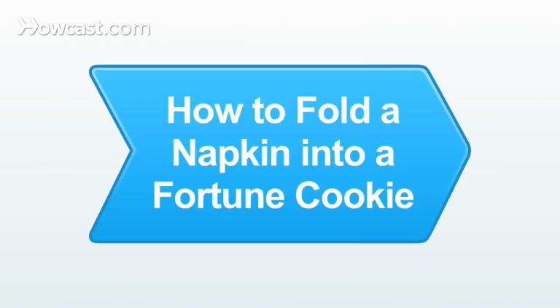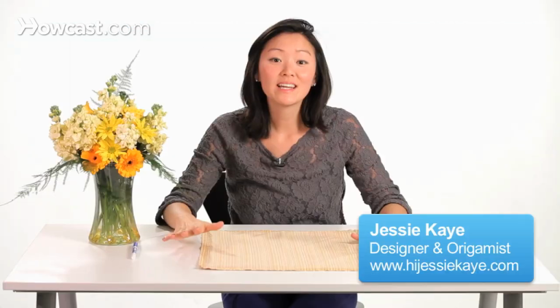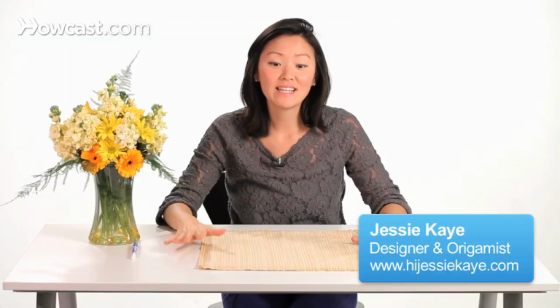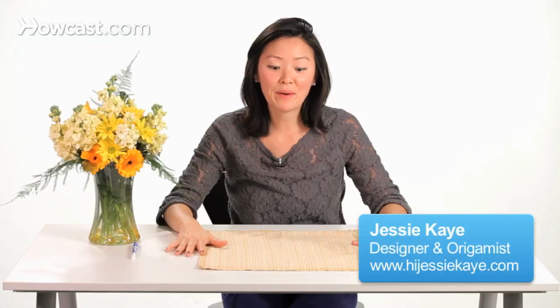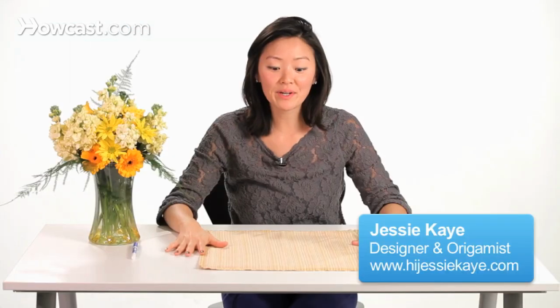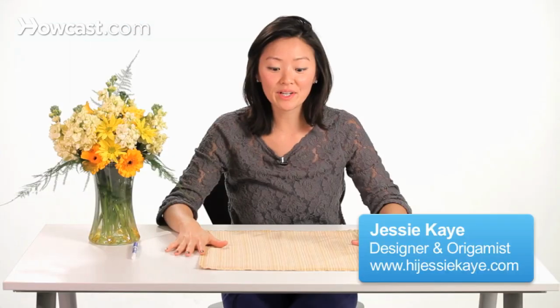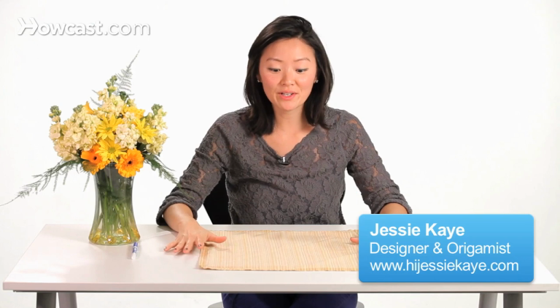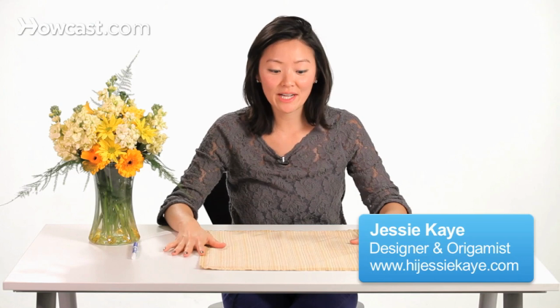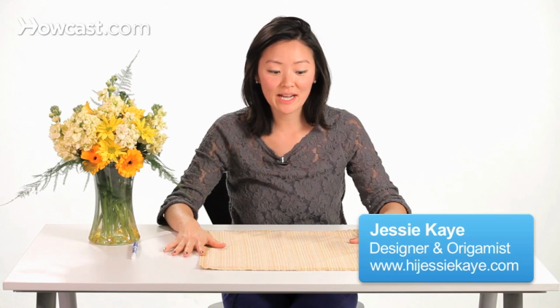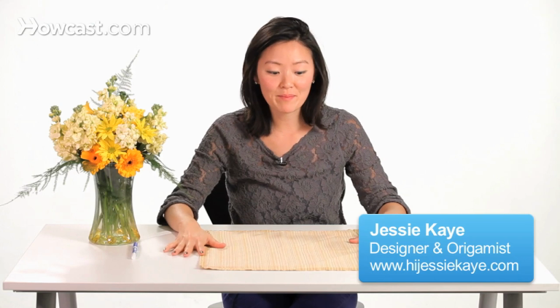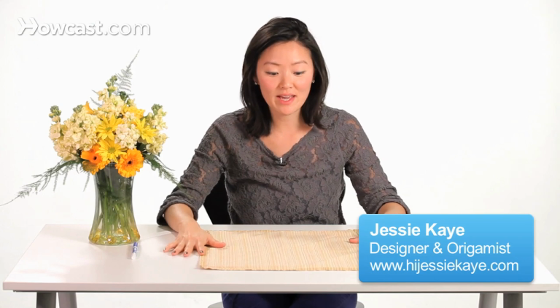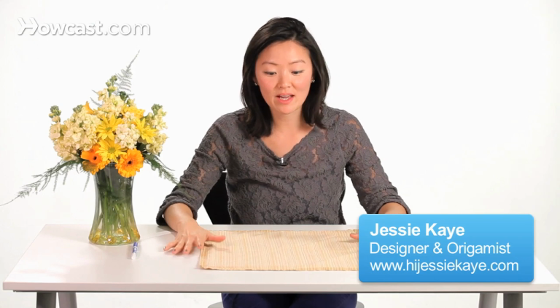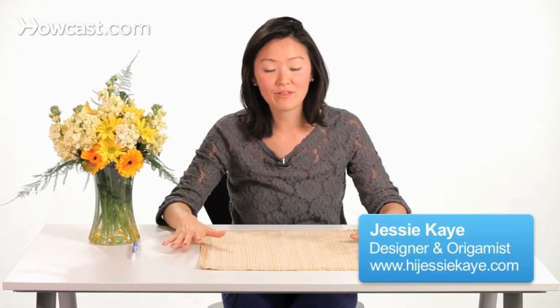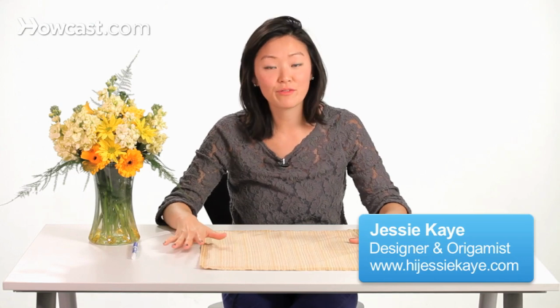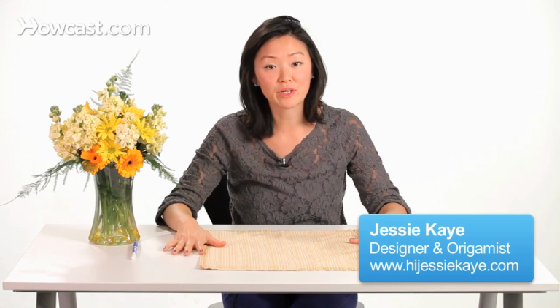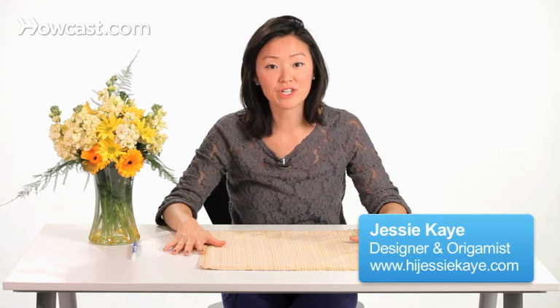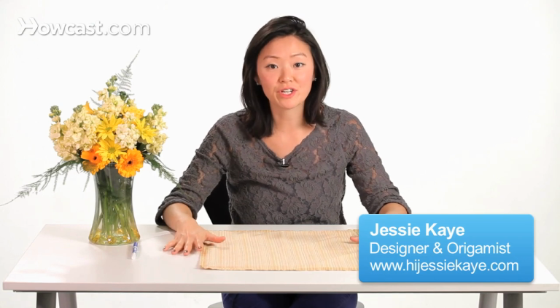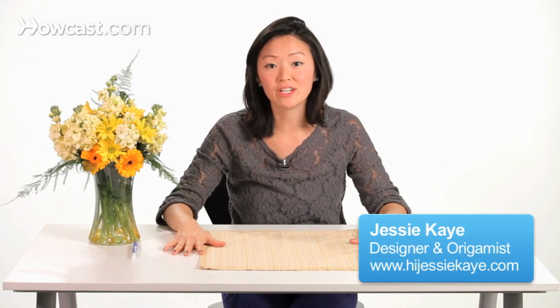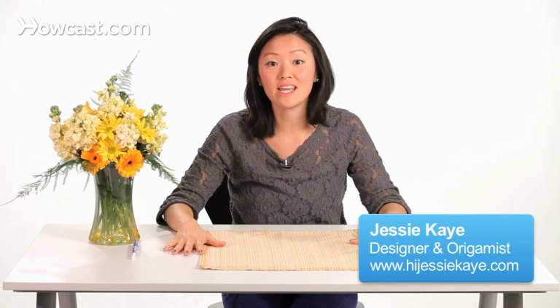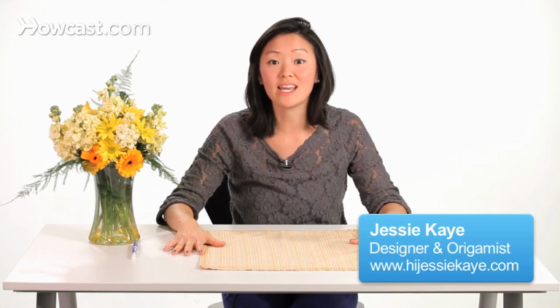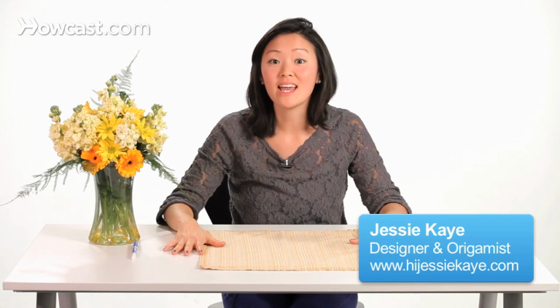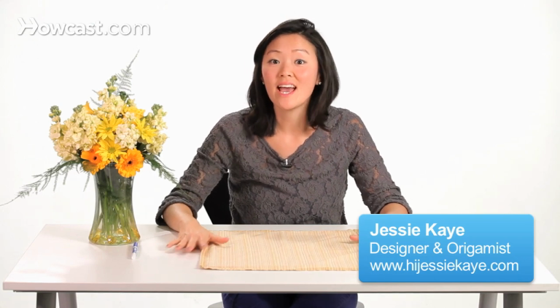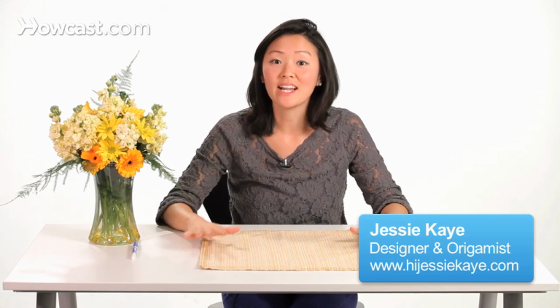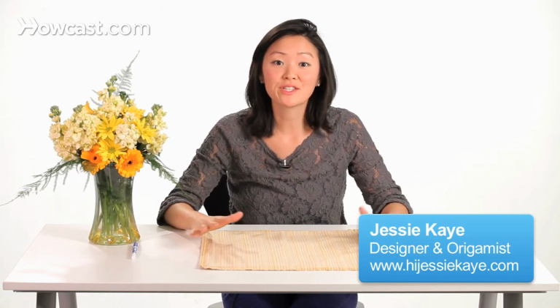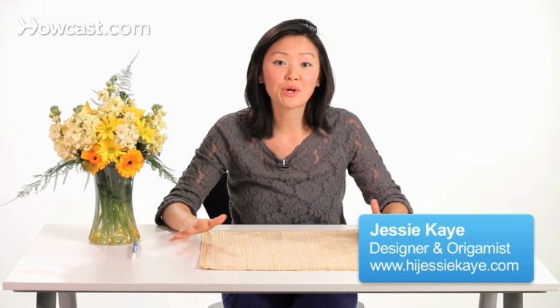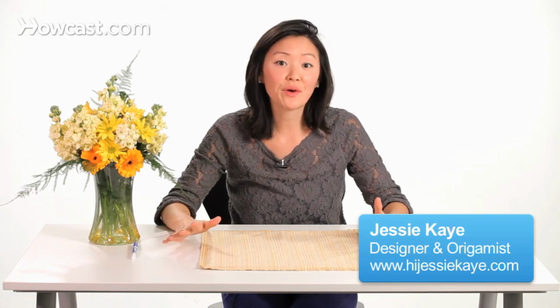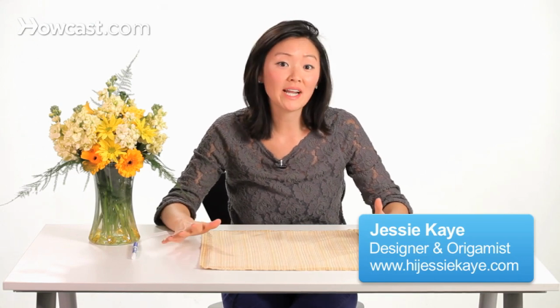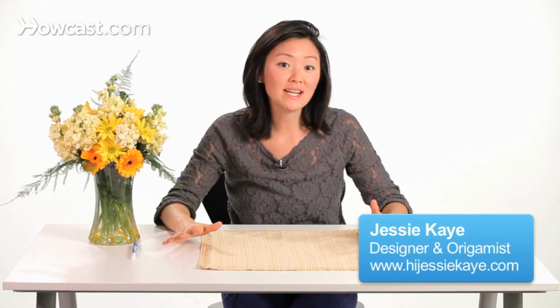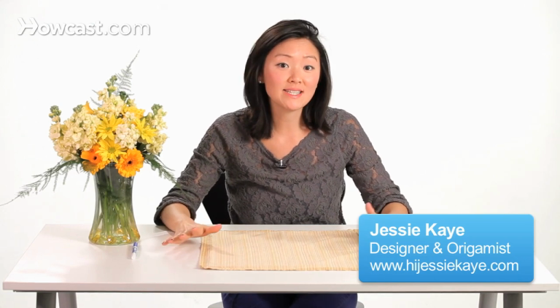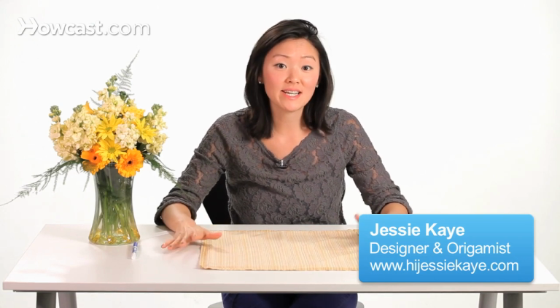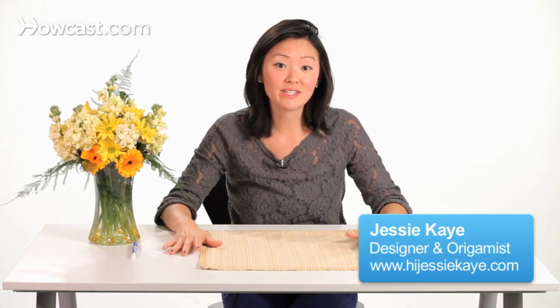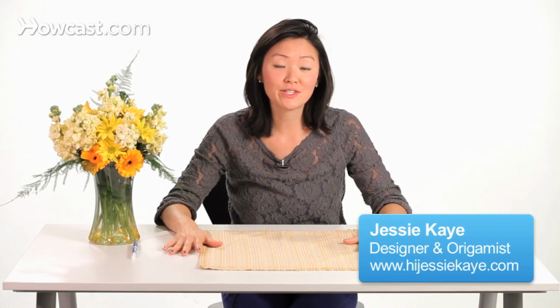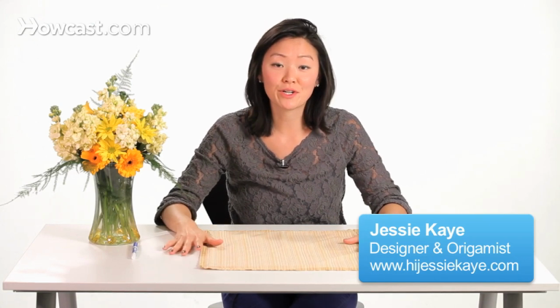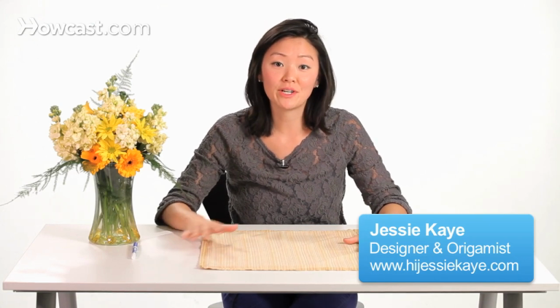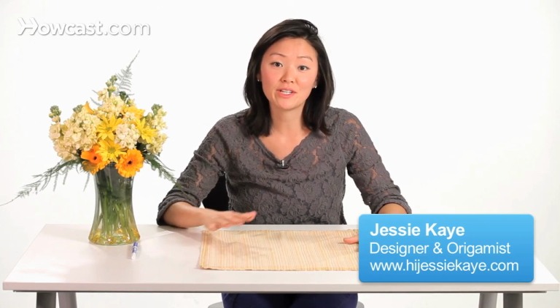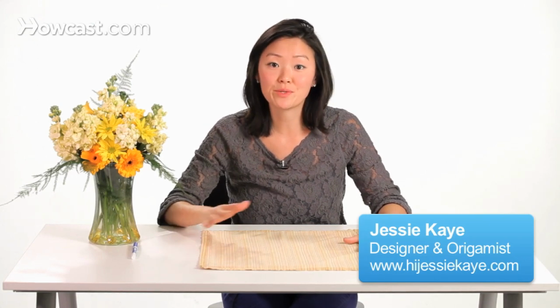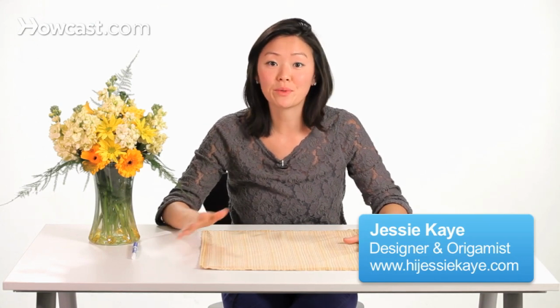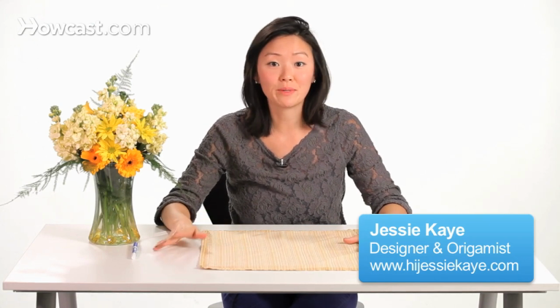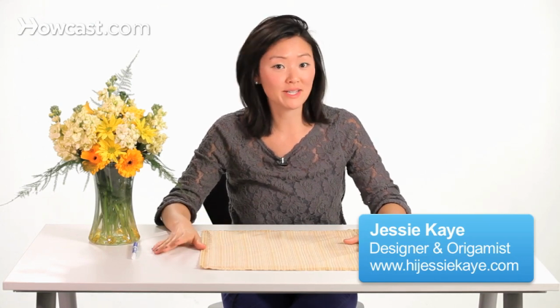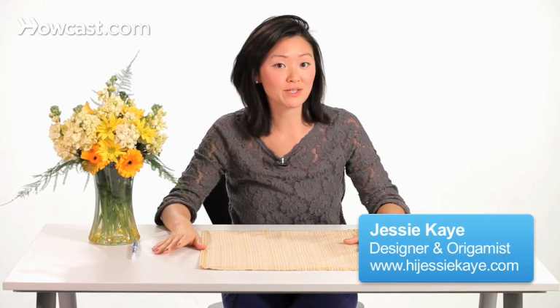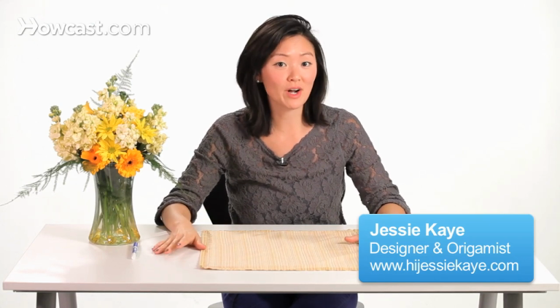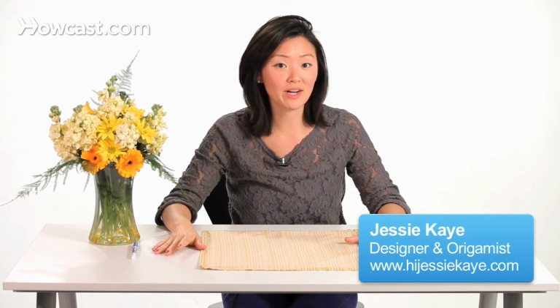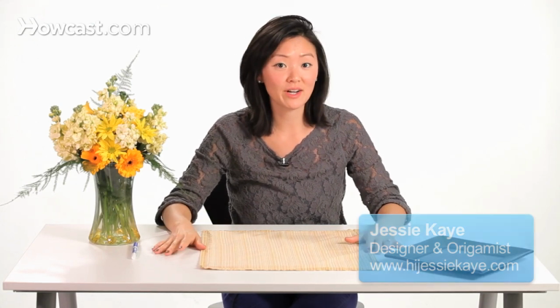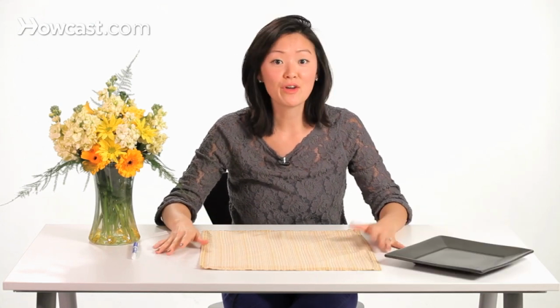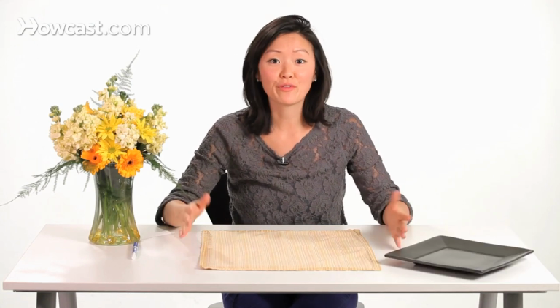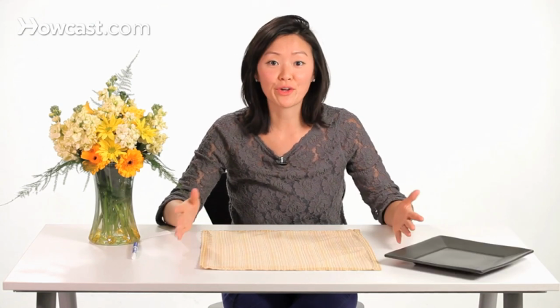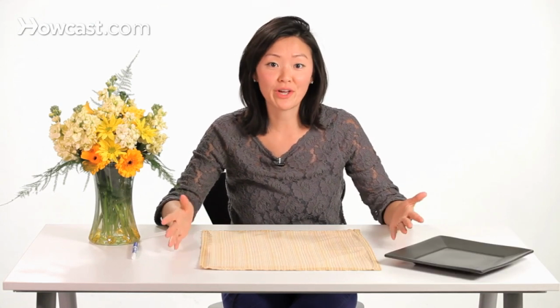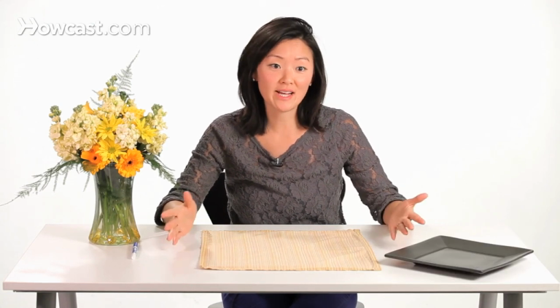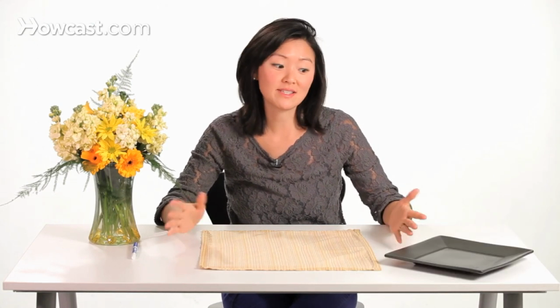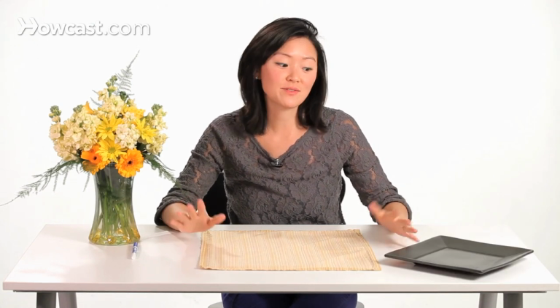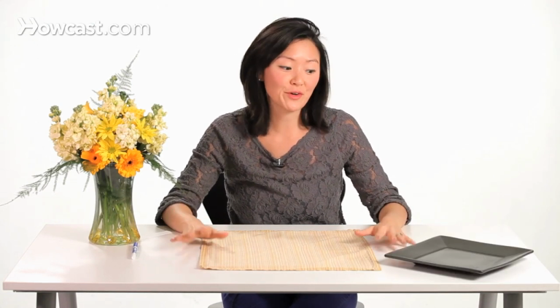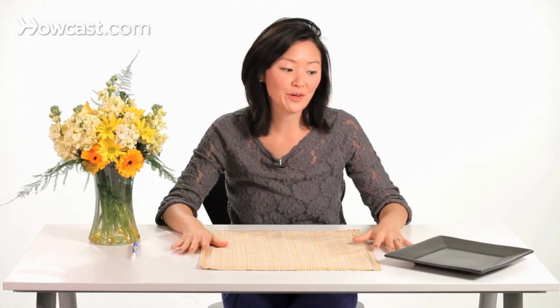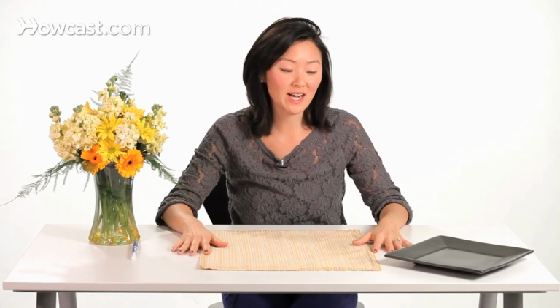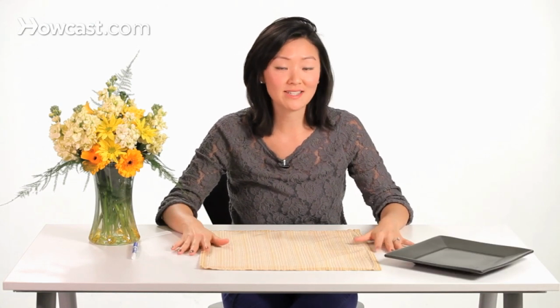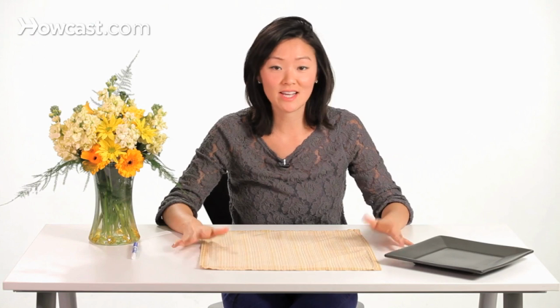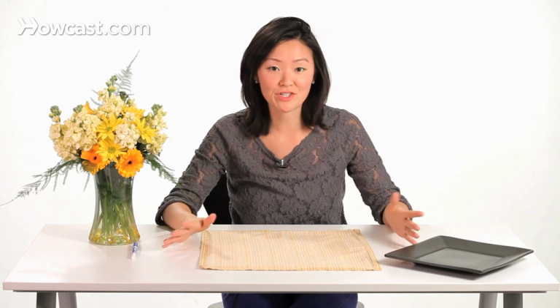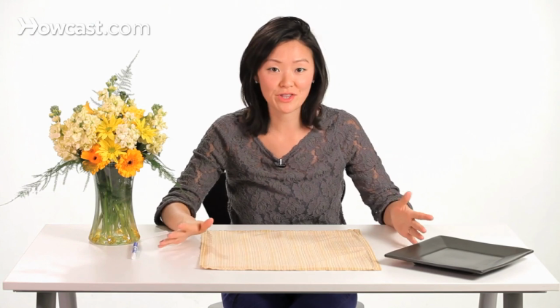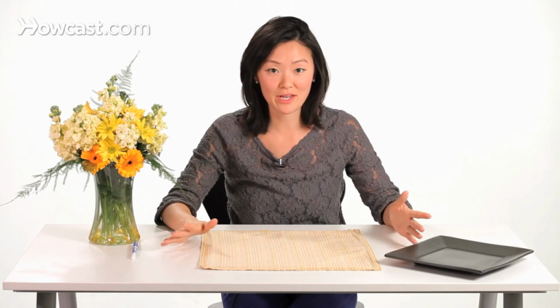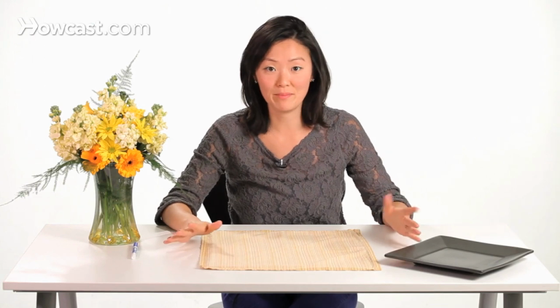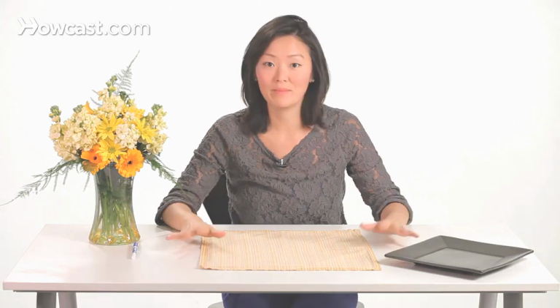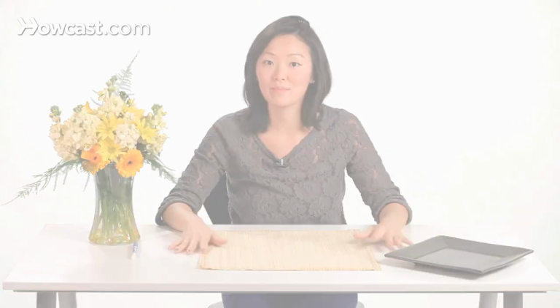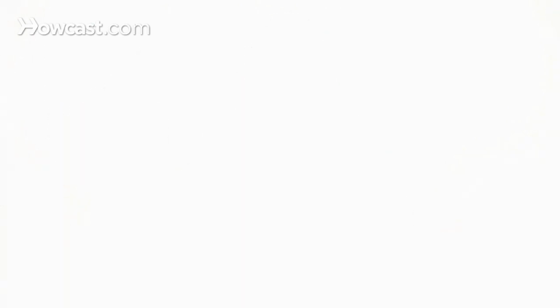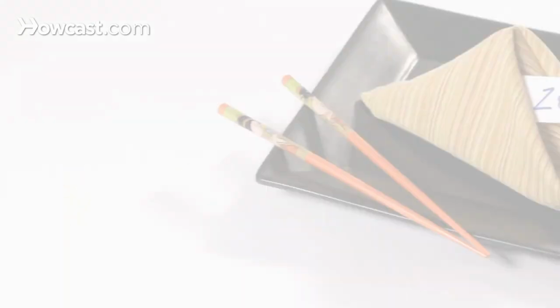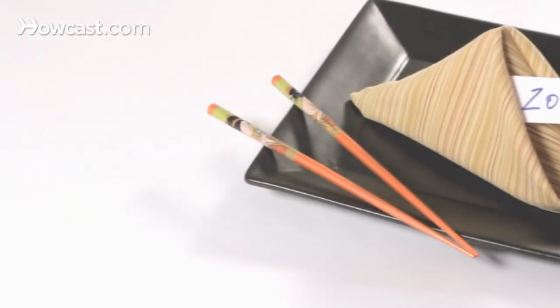We're going to learn how to make a fortune cookie napkin fold, and it's a great idea to turn into a place card for your guests for your next Asian themed party.